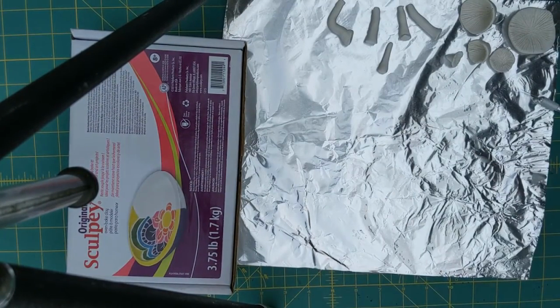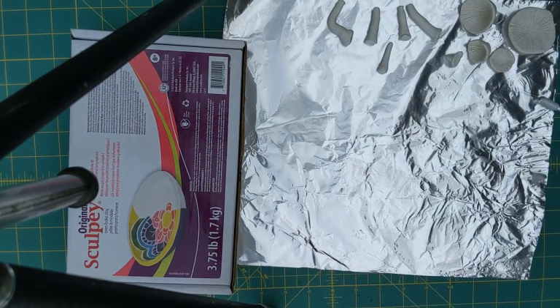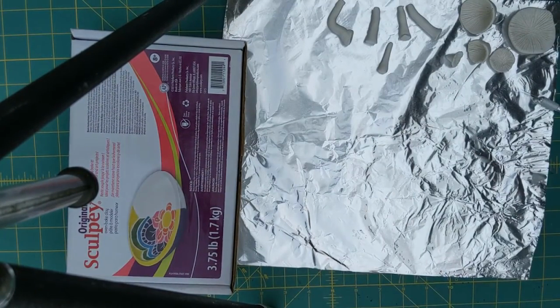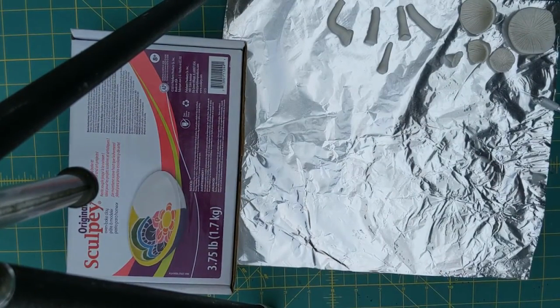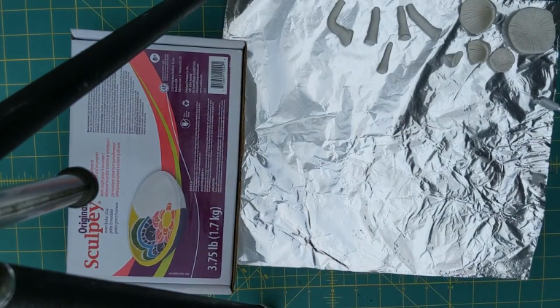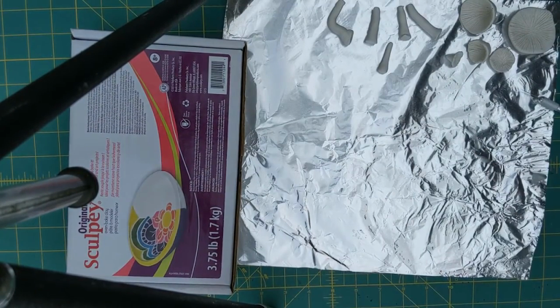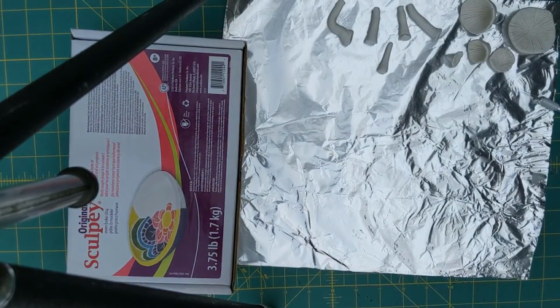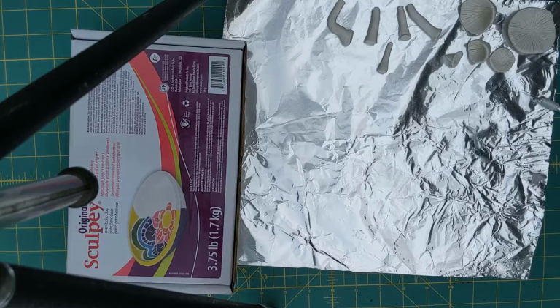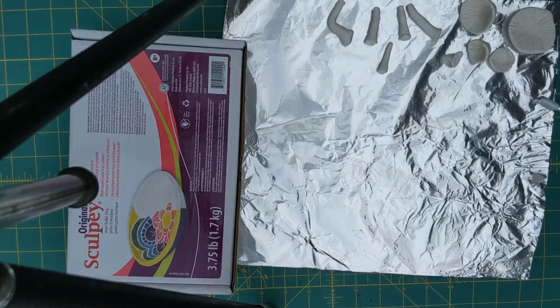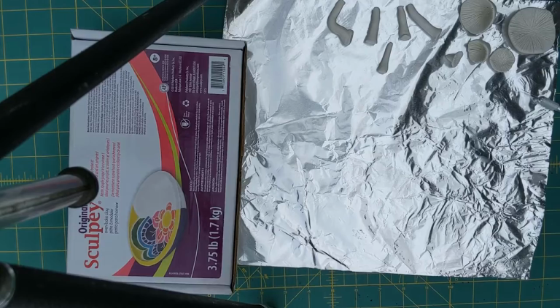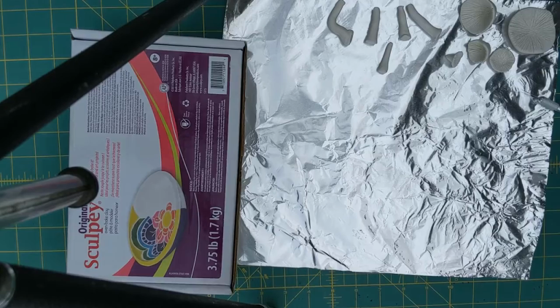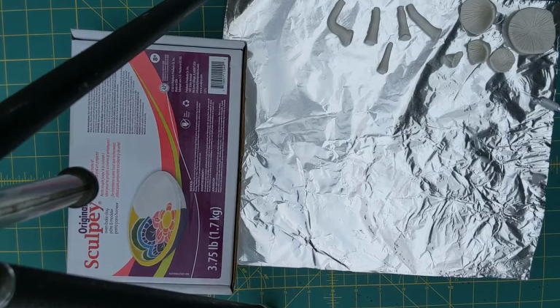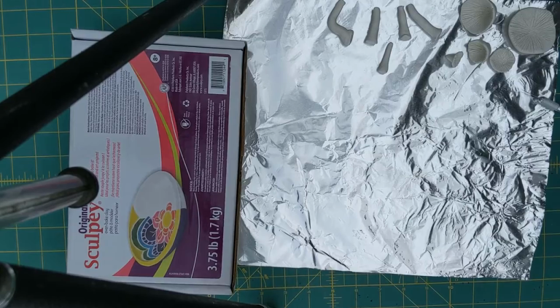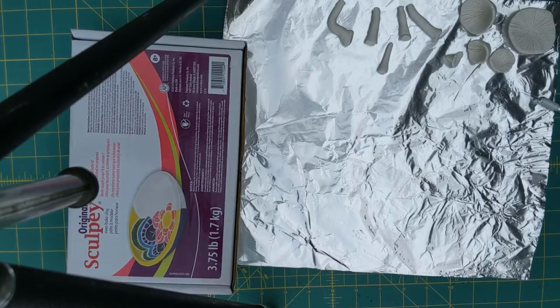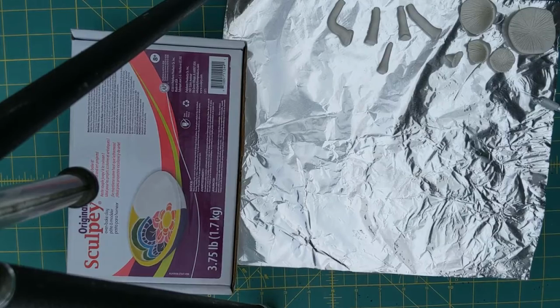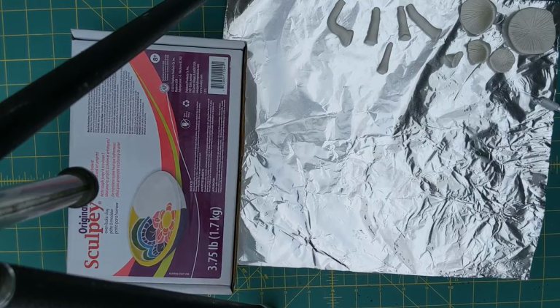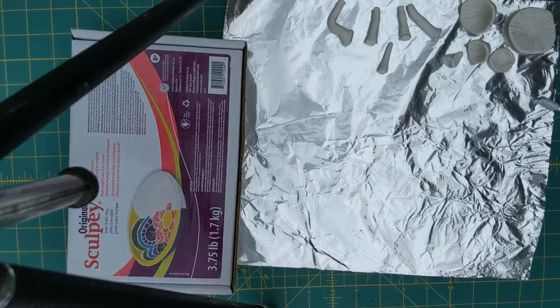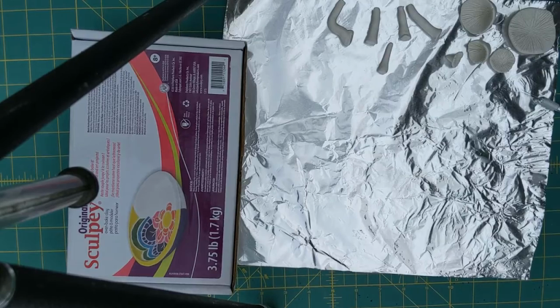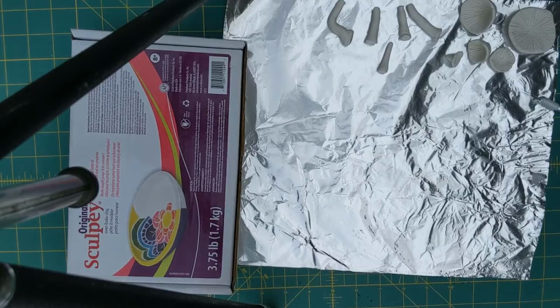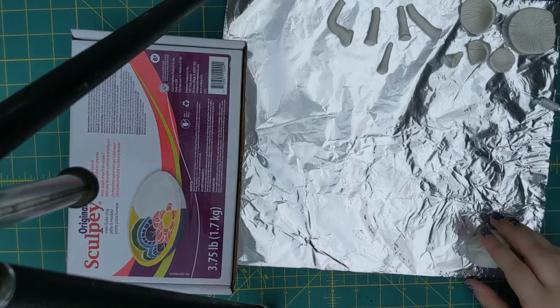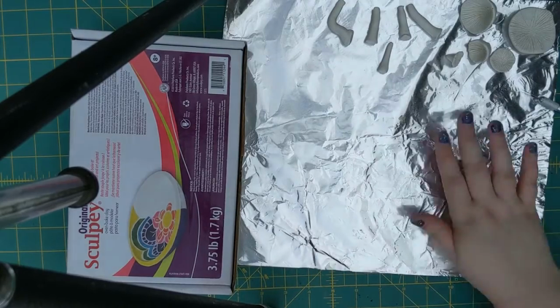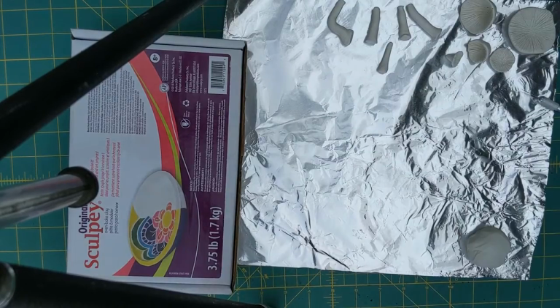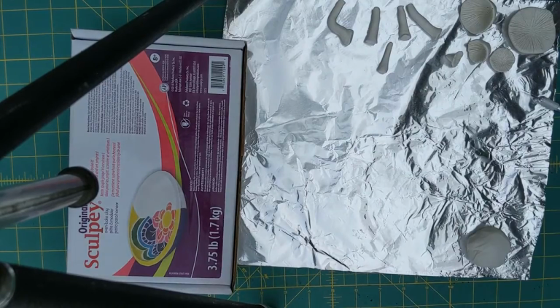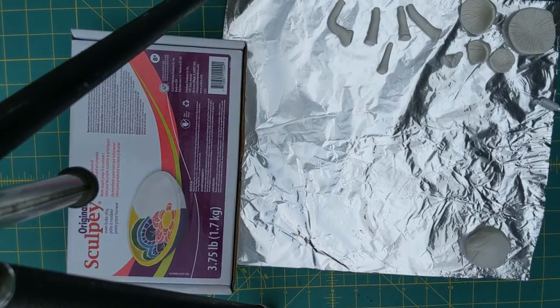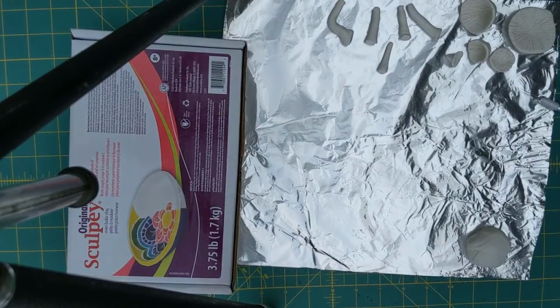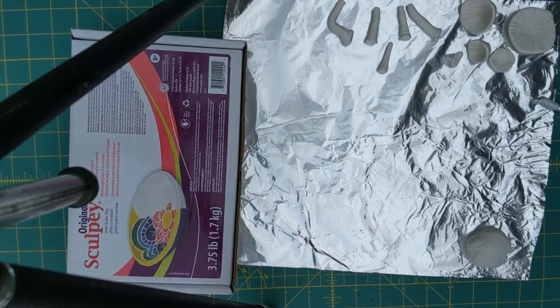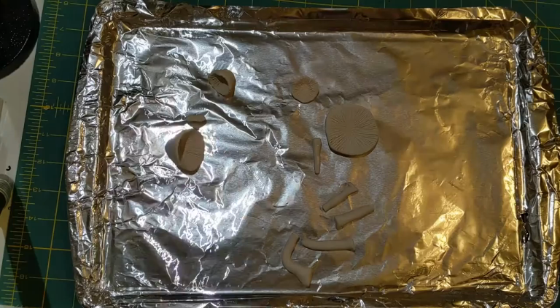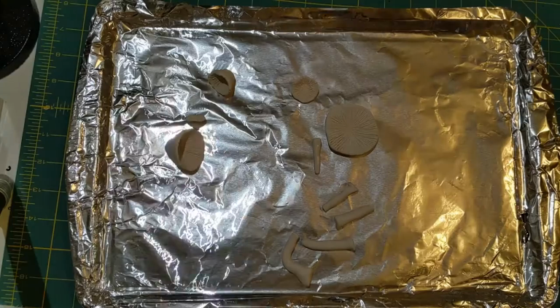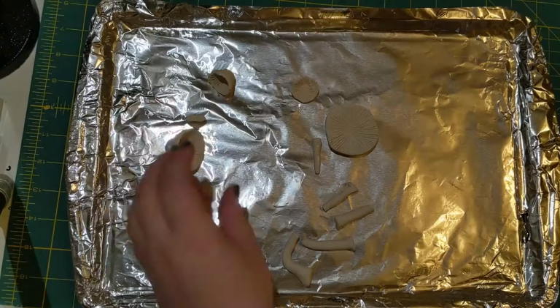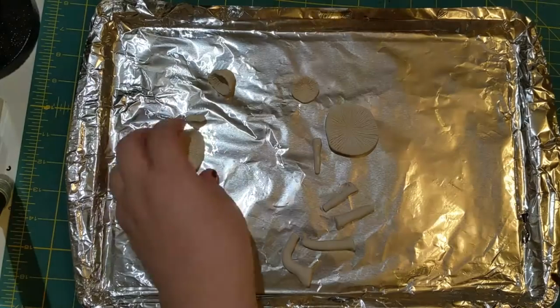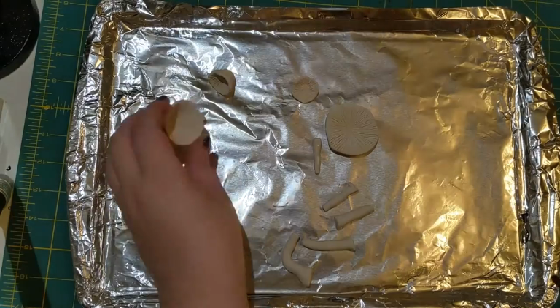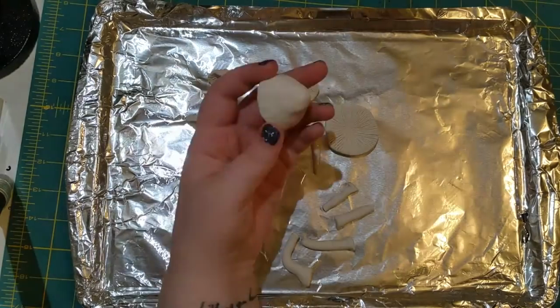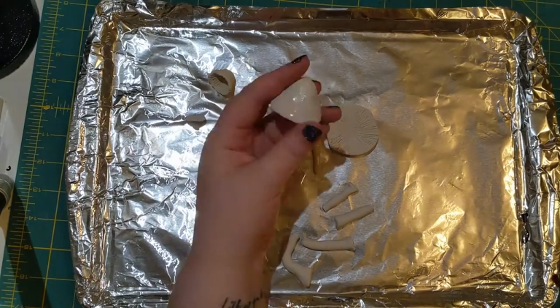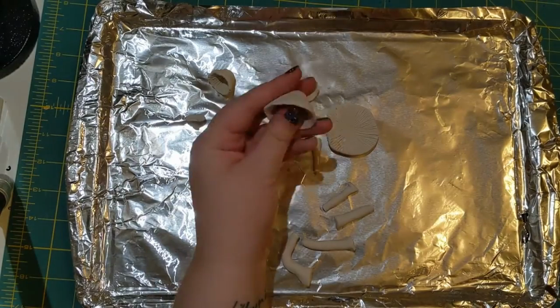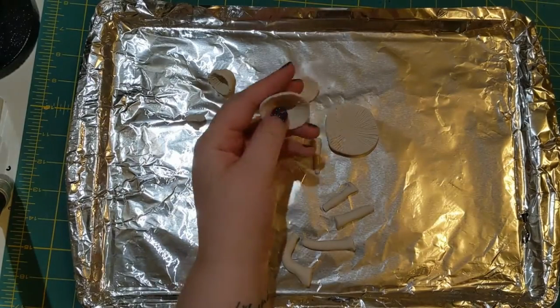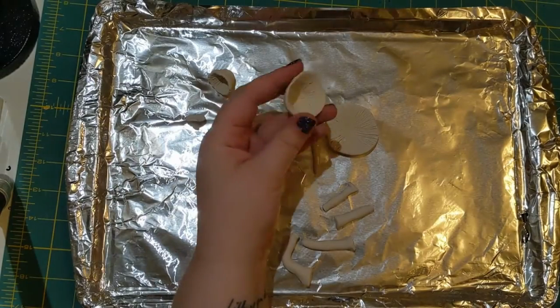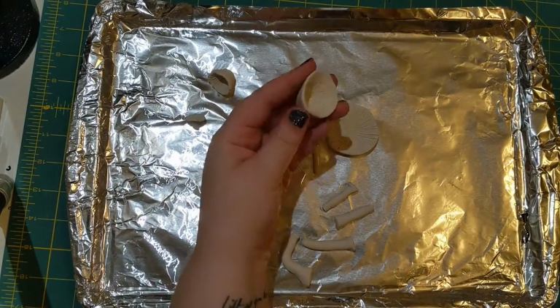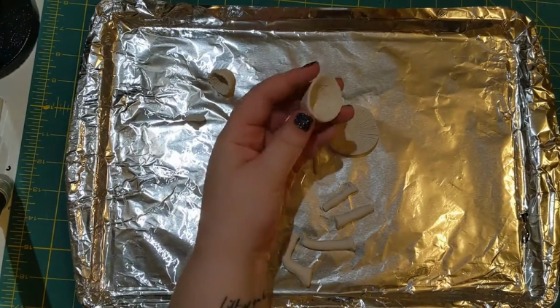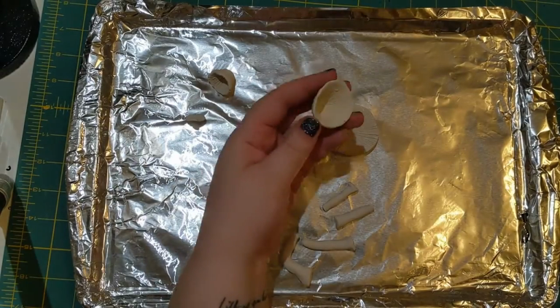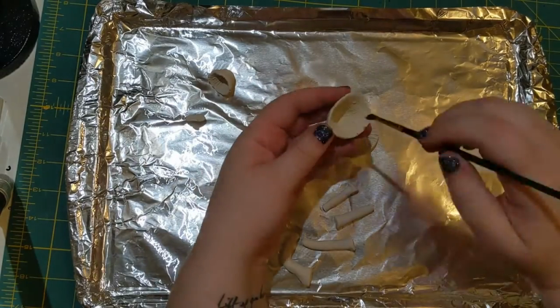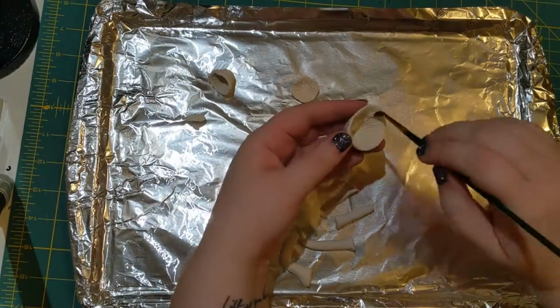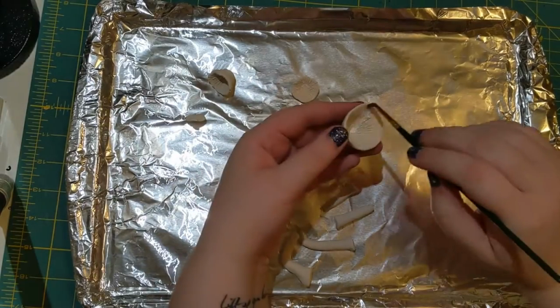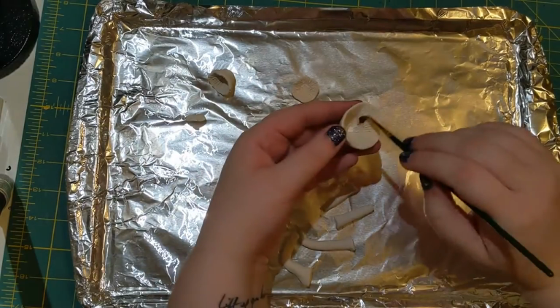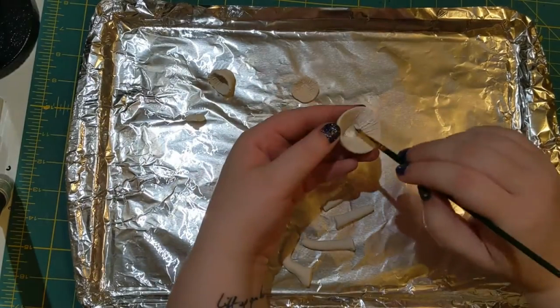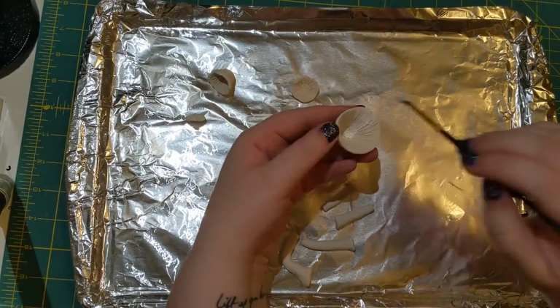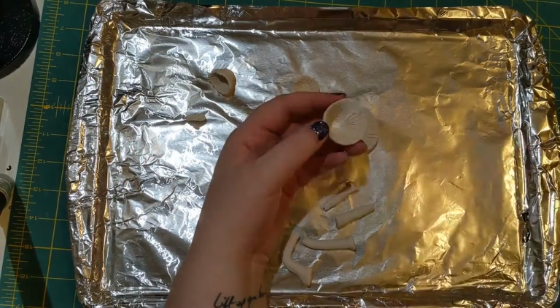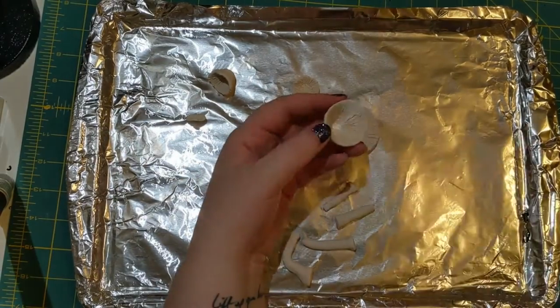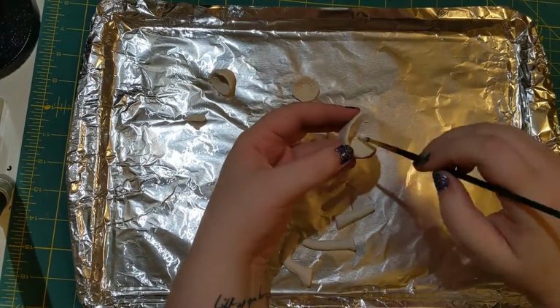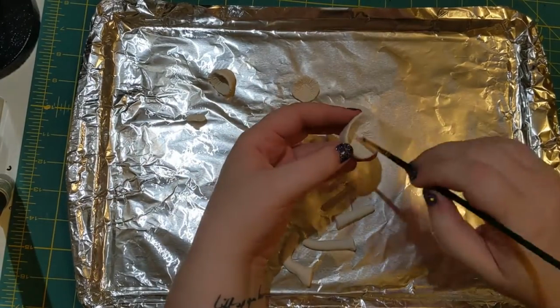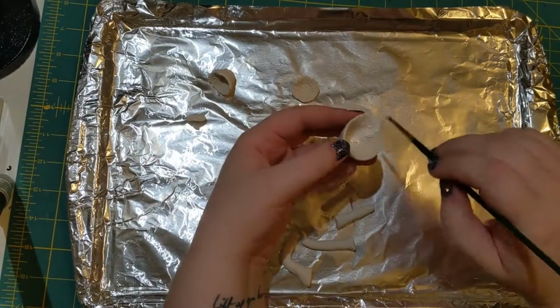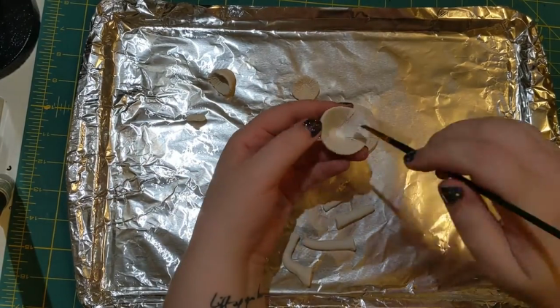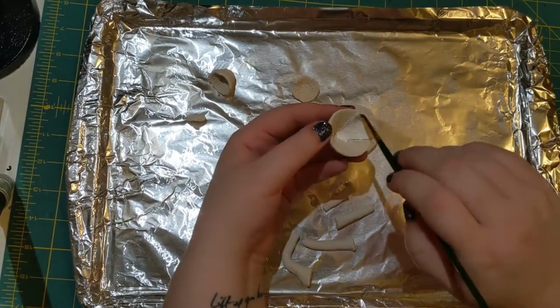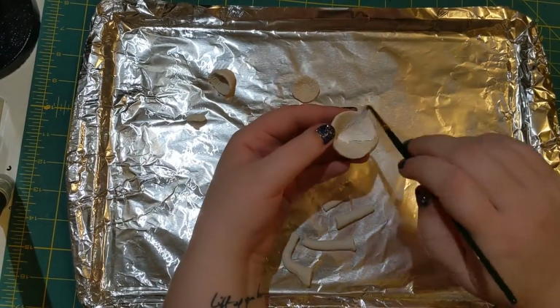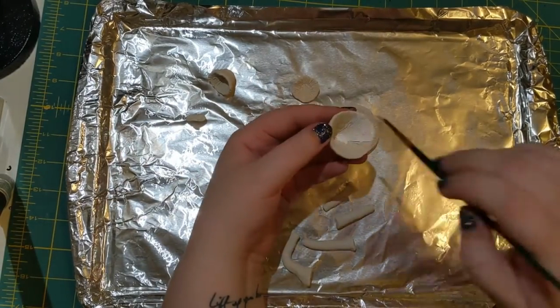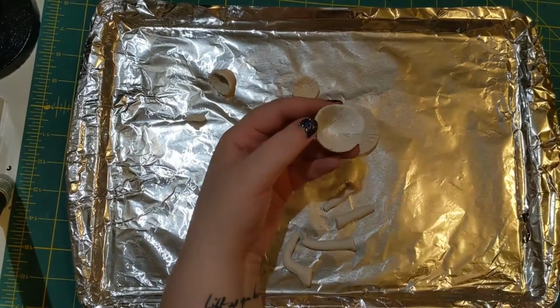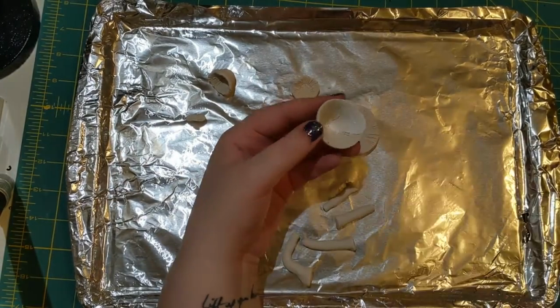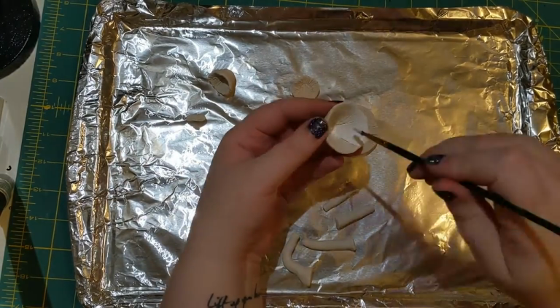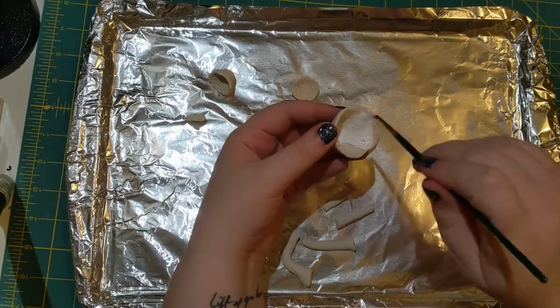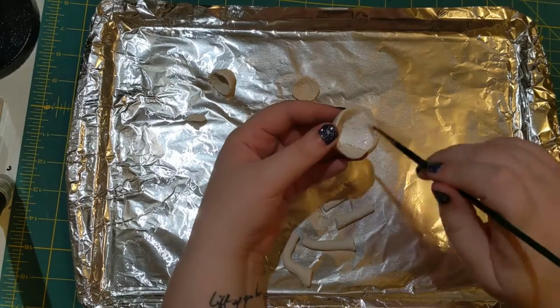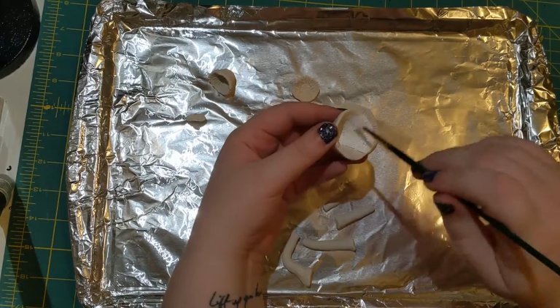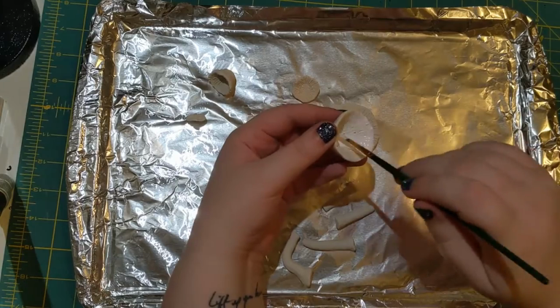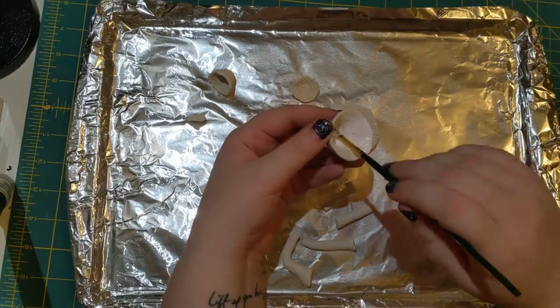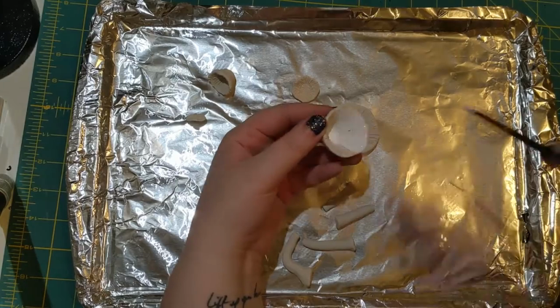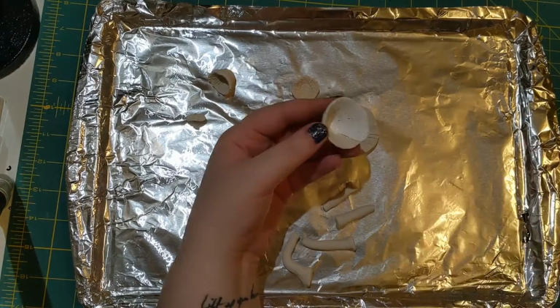Then these all go into the oven to bake for about 20 minutes and then they get painted once they're cooled.